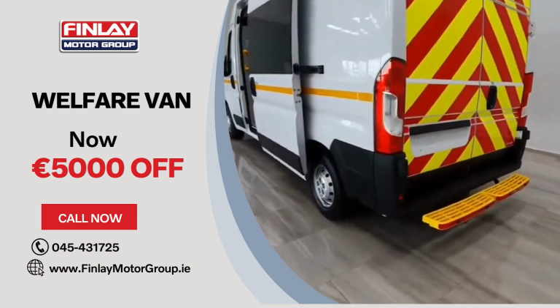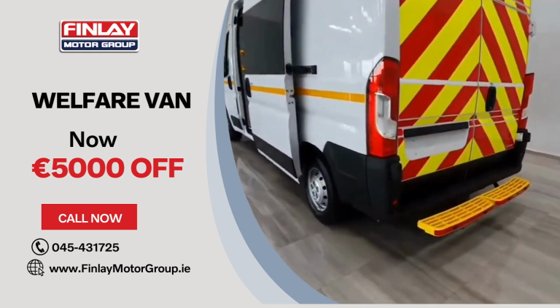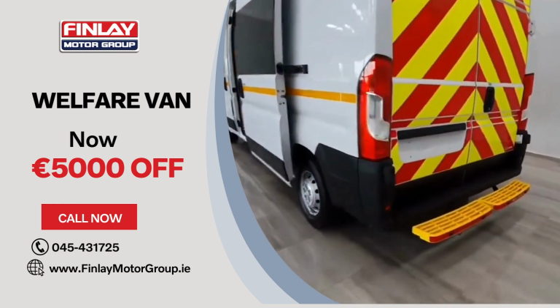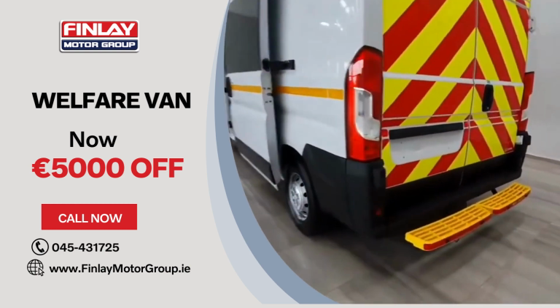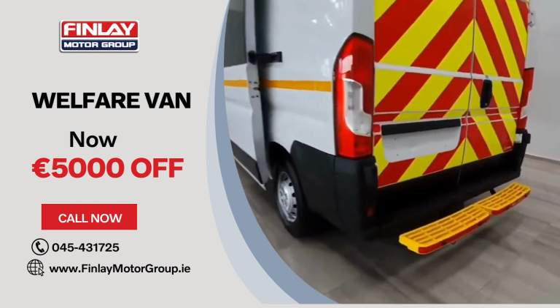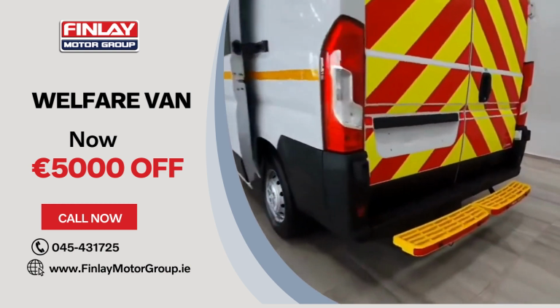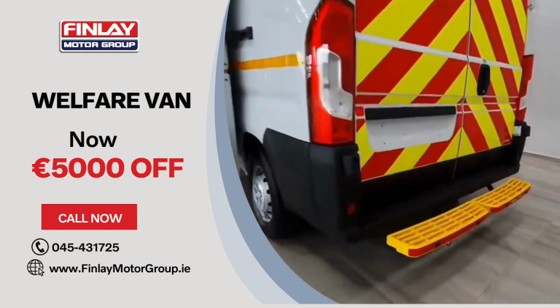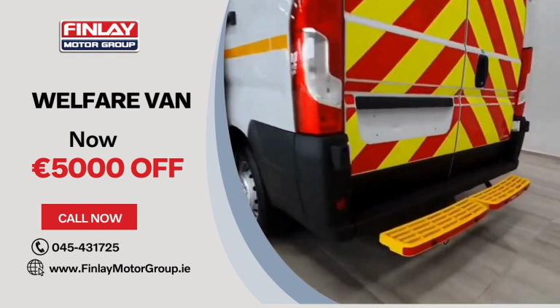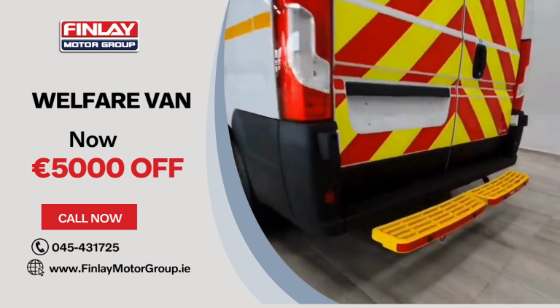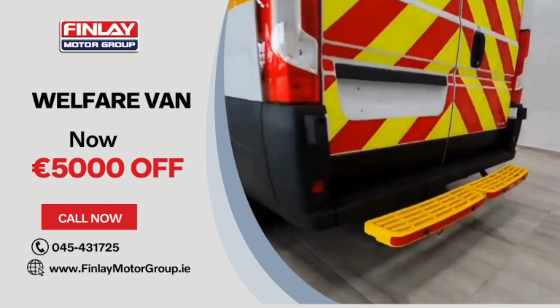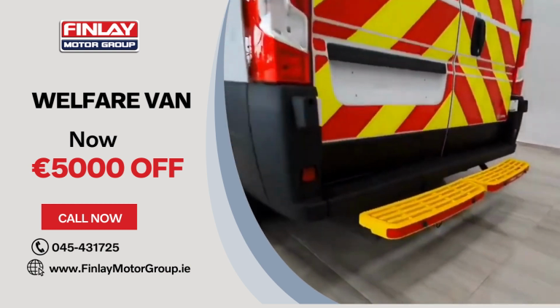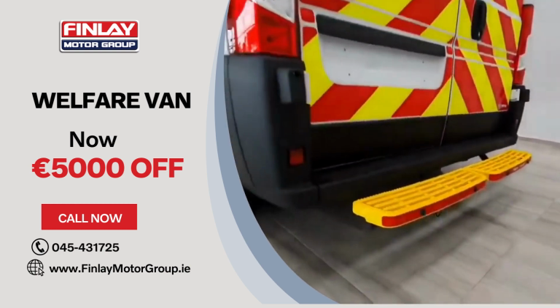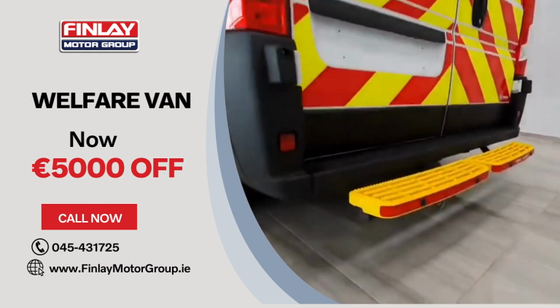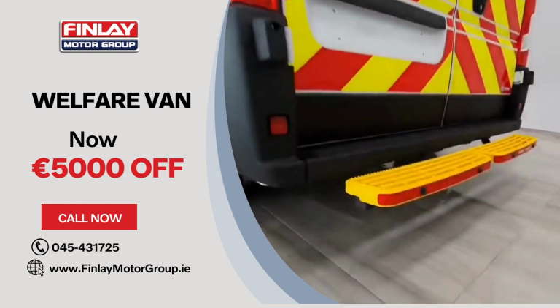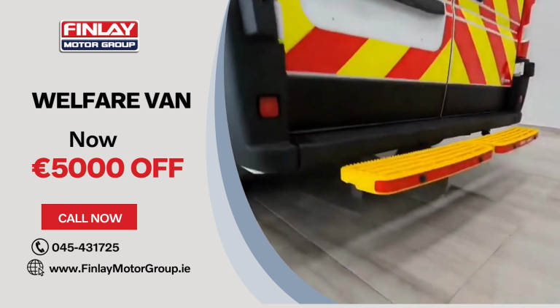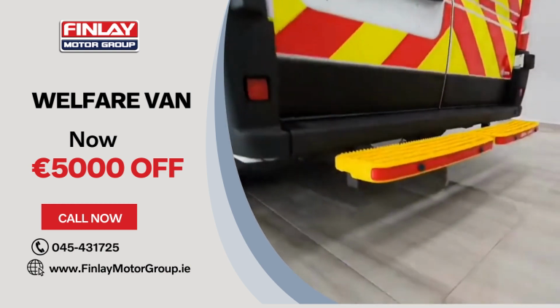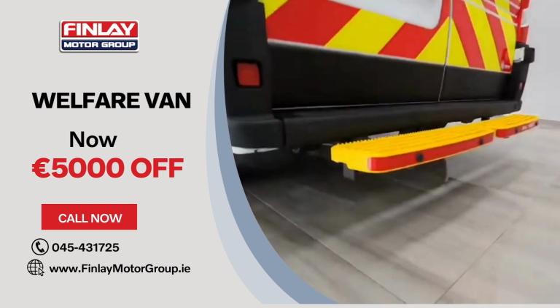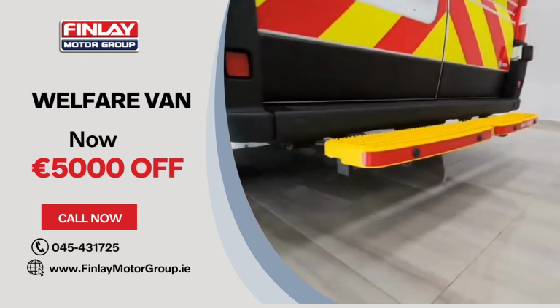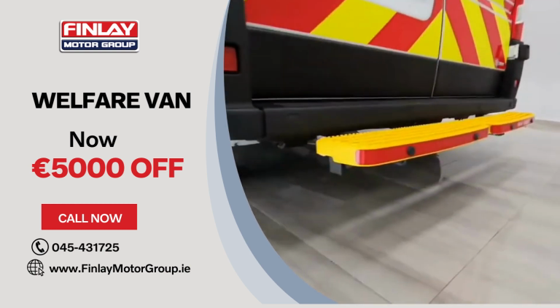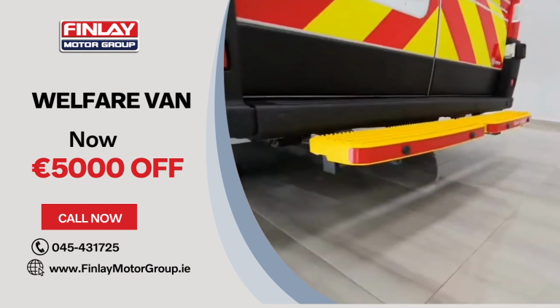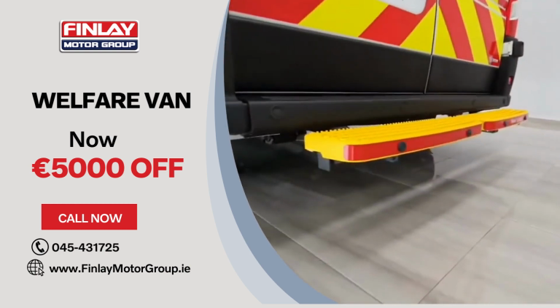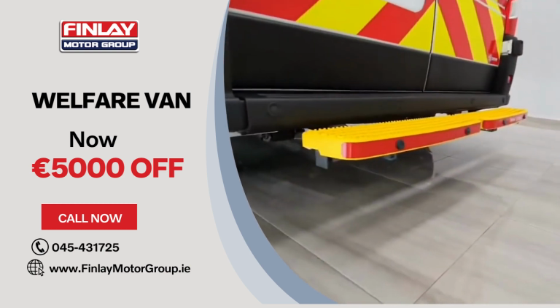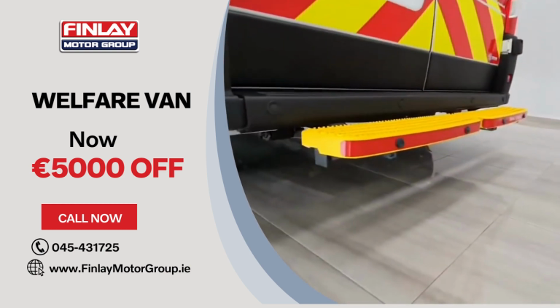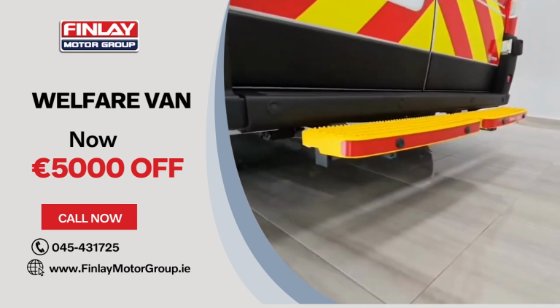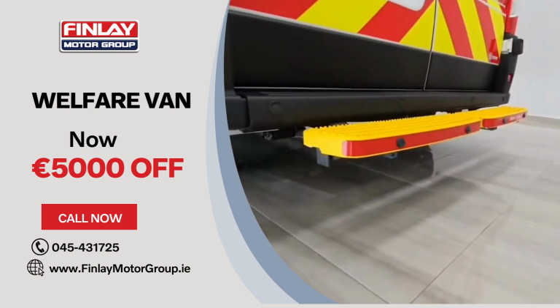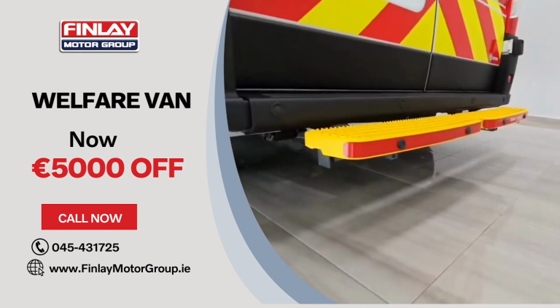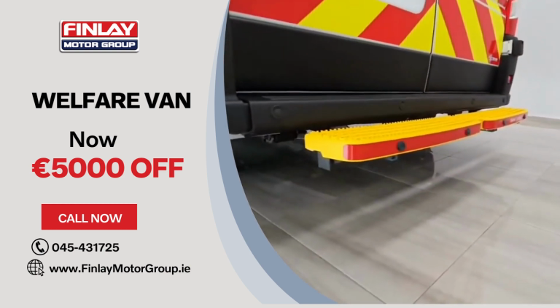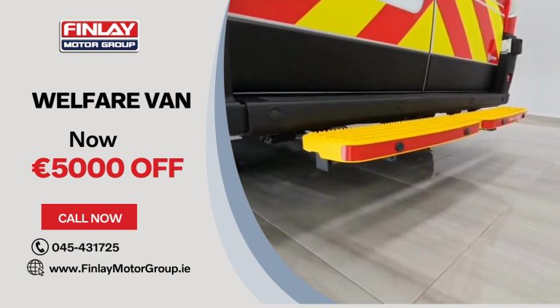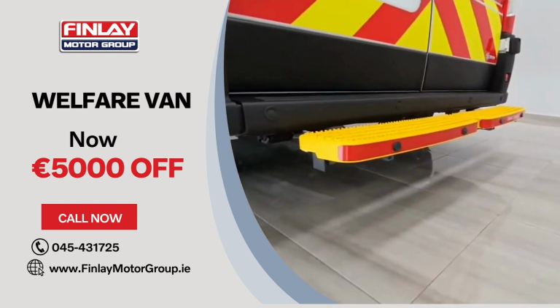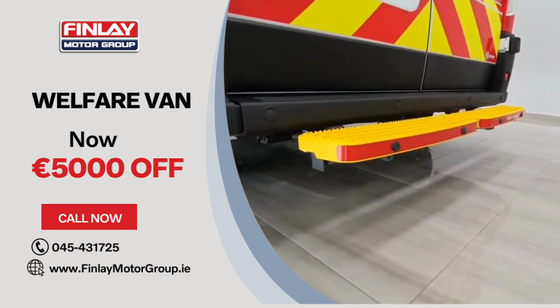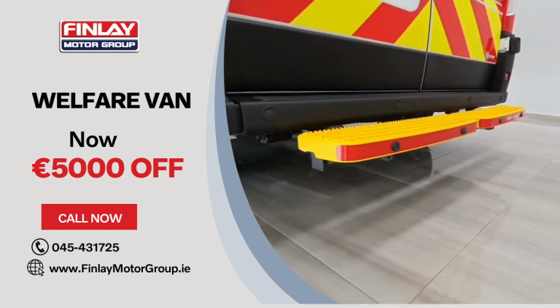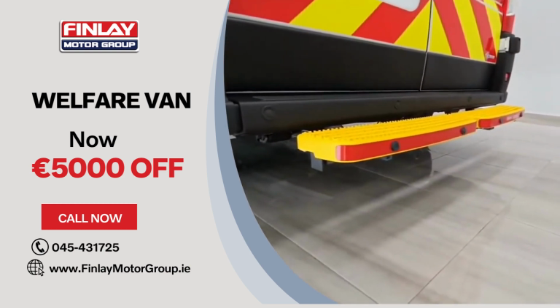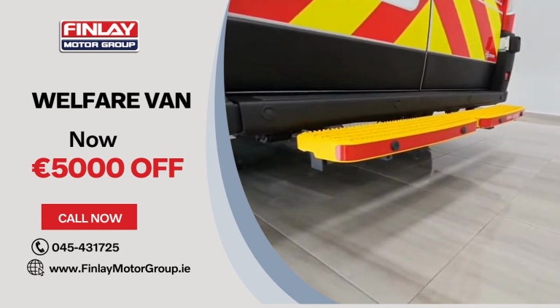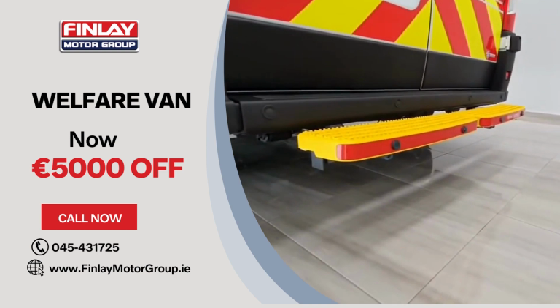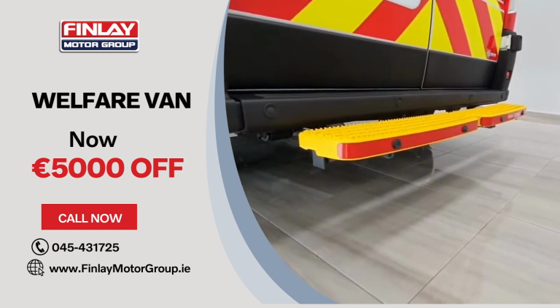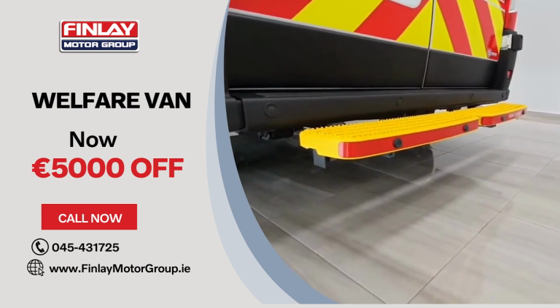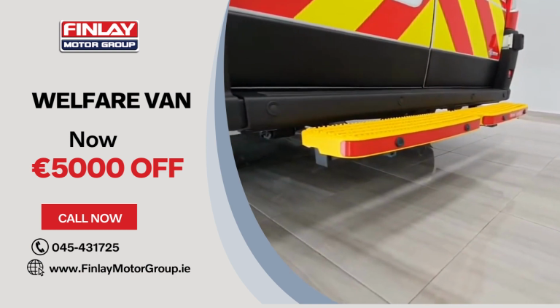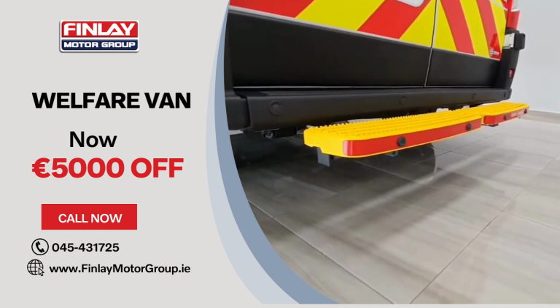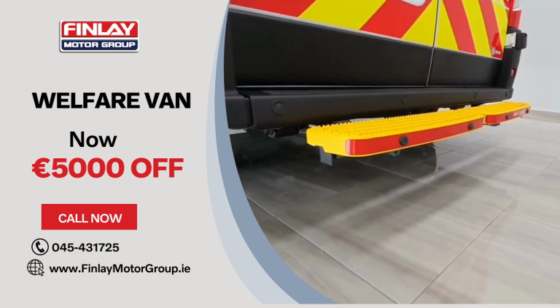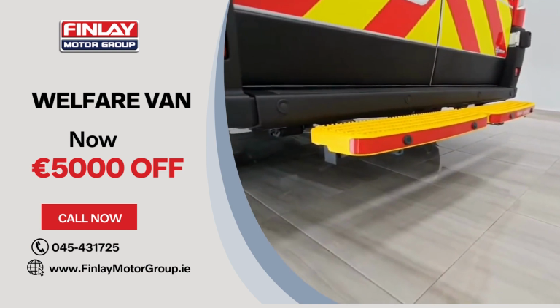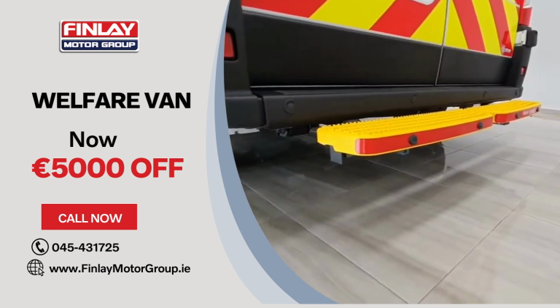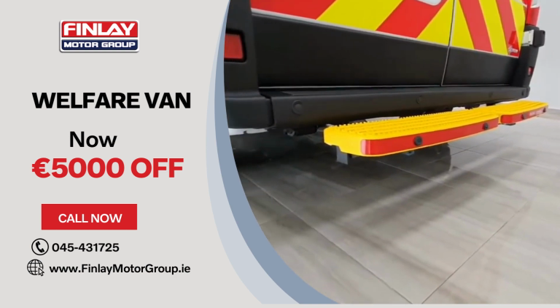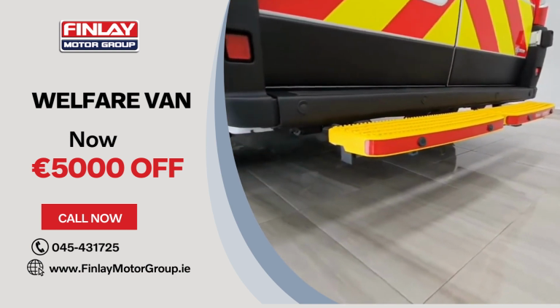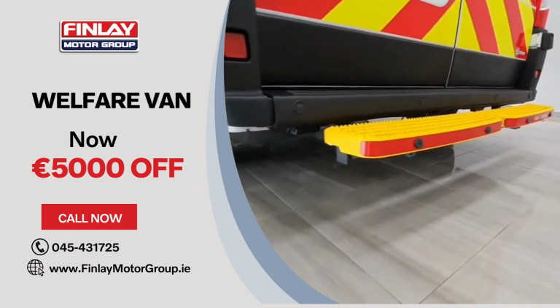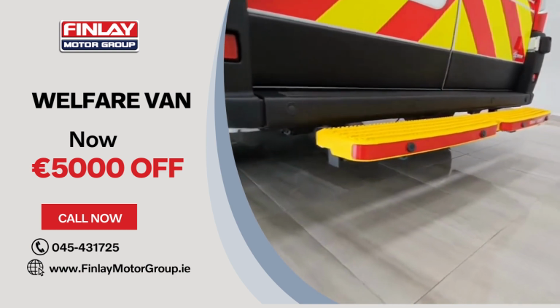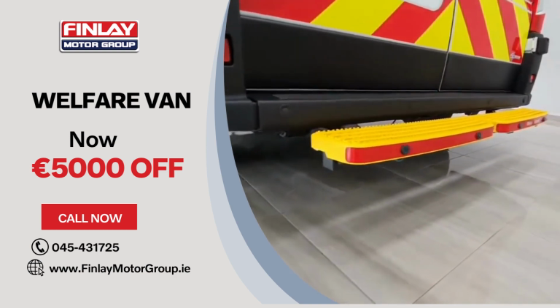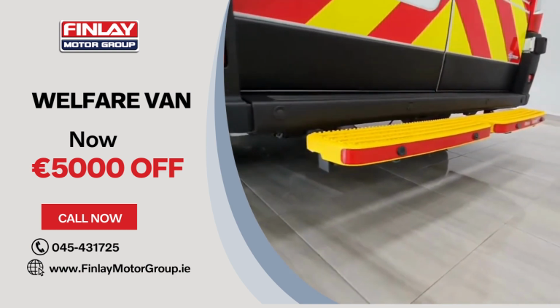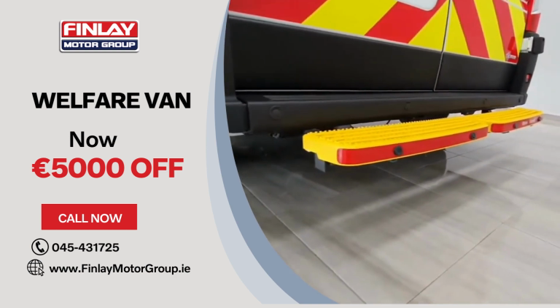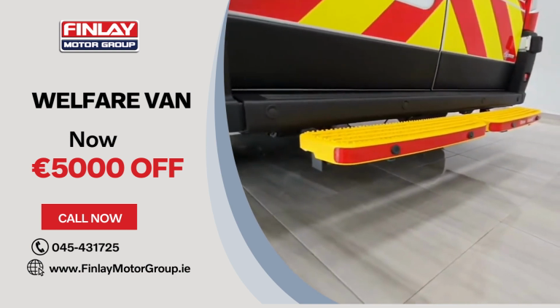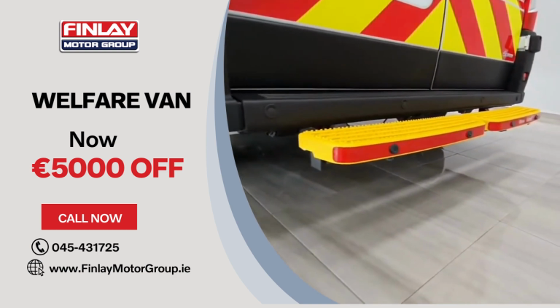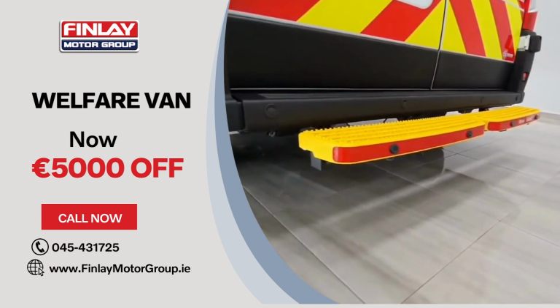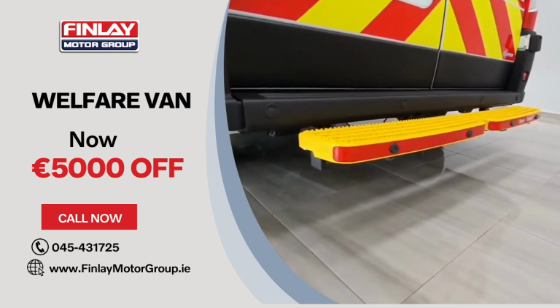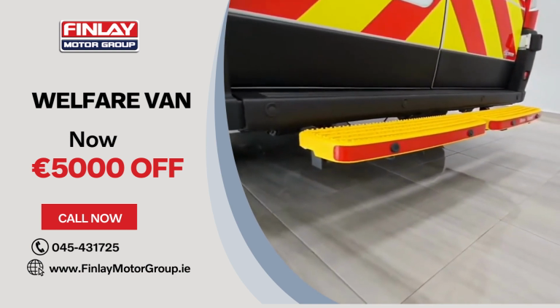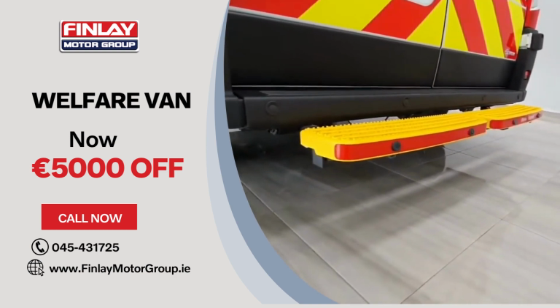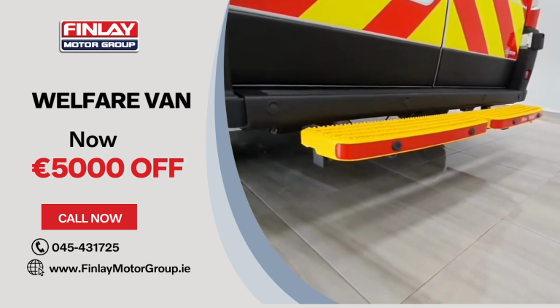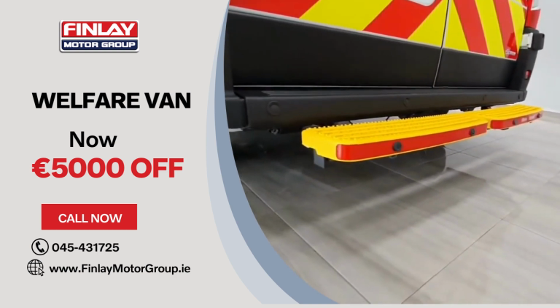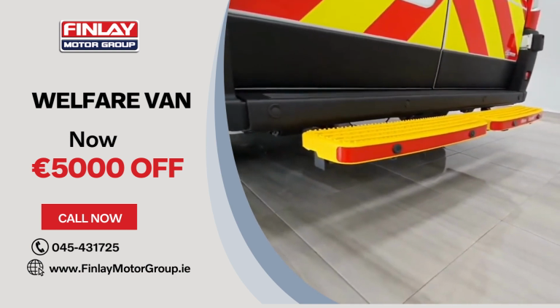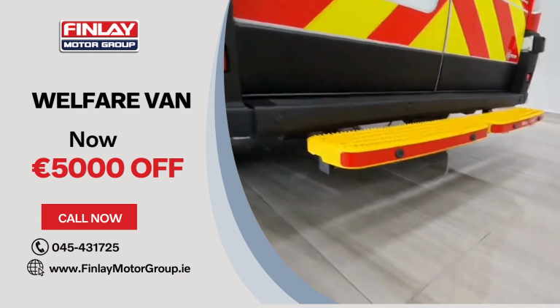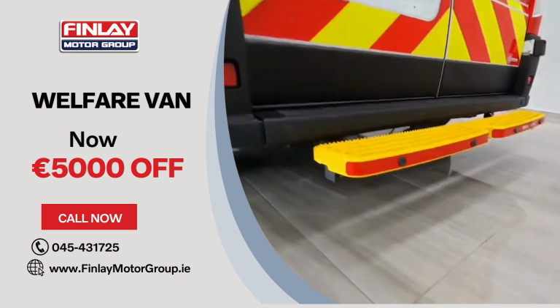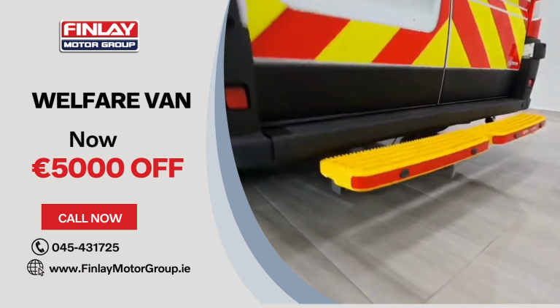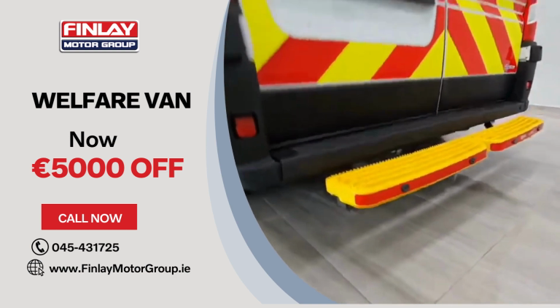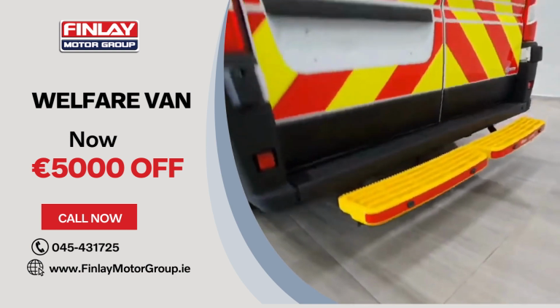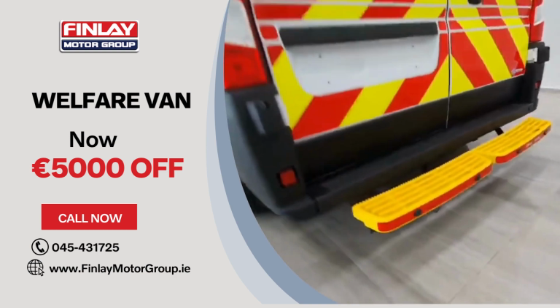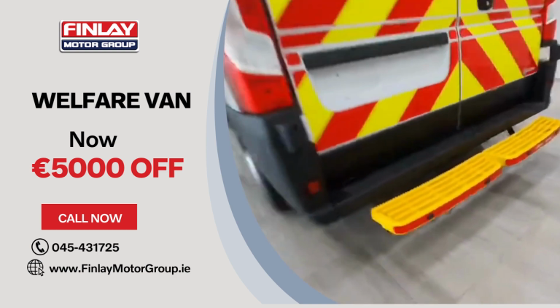Around the rear you have access to steps that are built onto the back, with rear parking sensors also fitted.